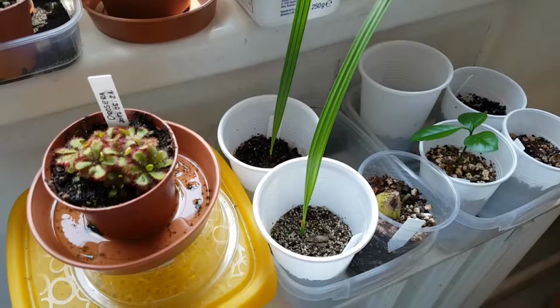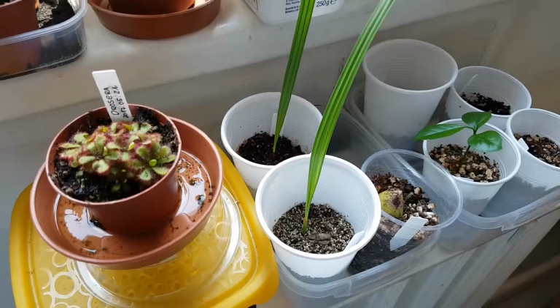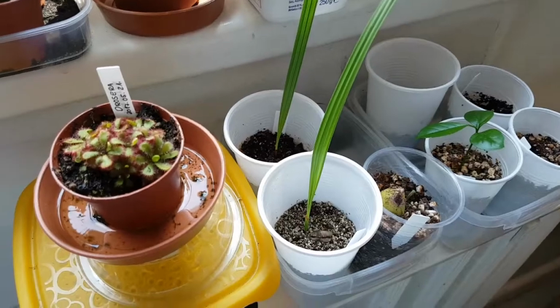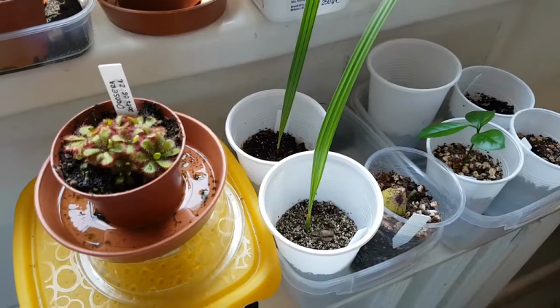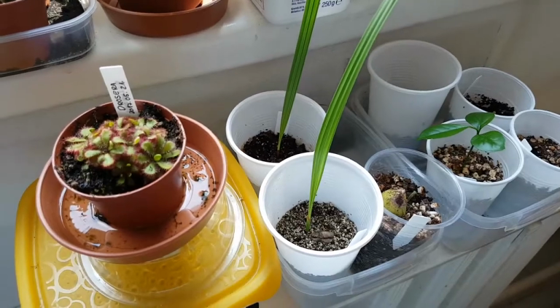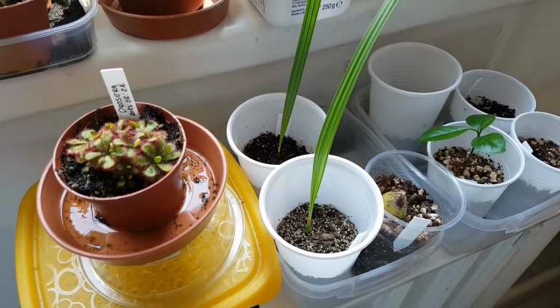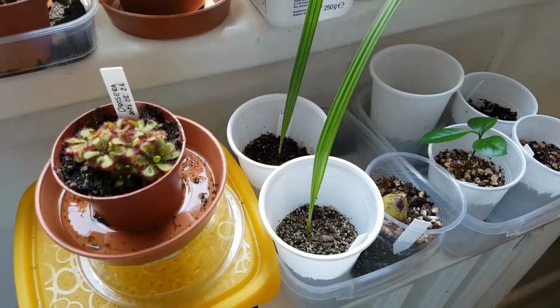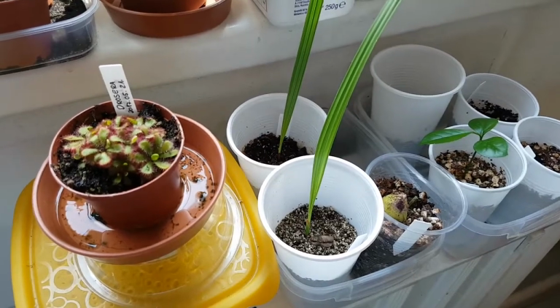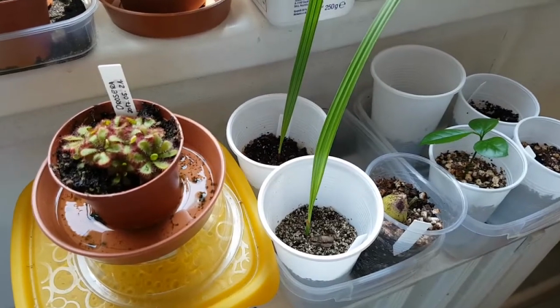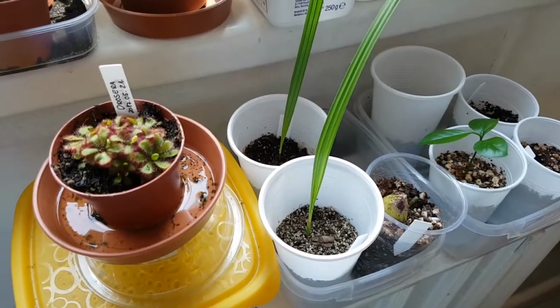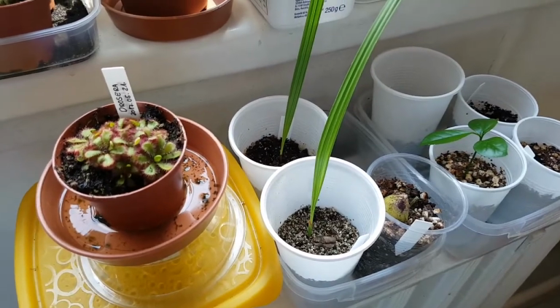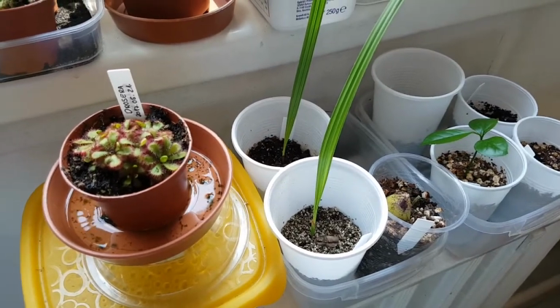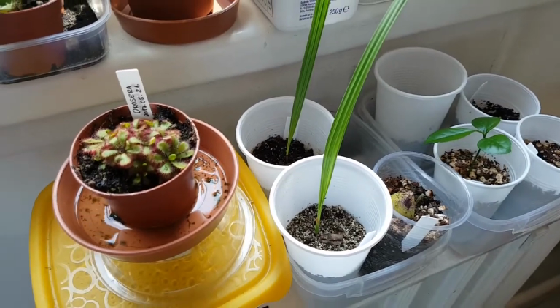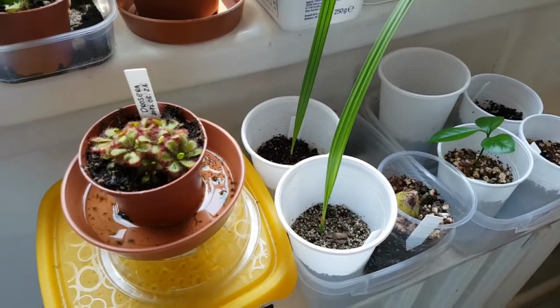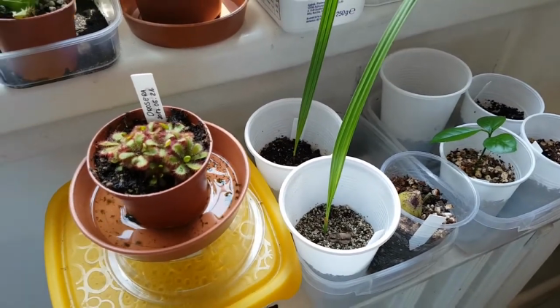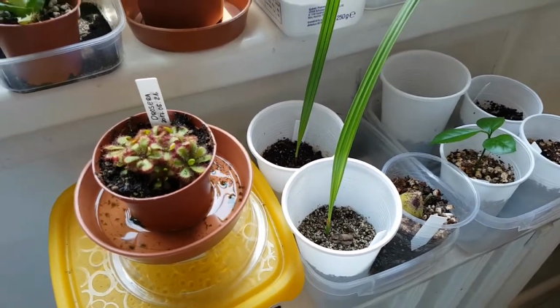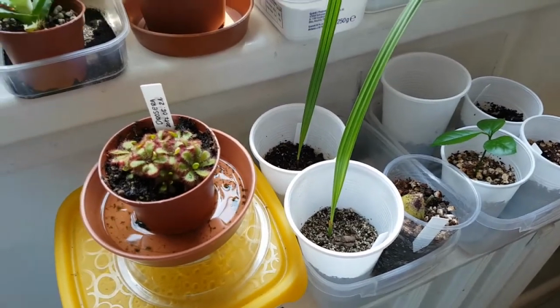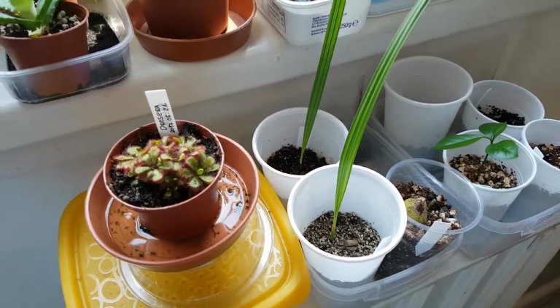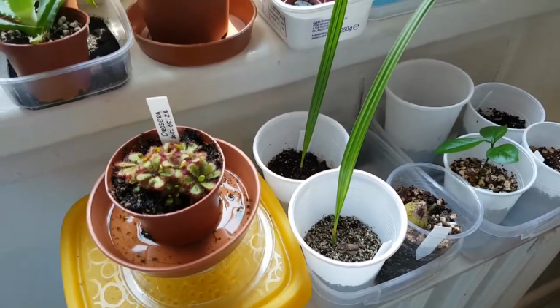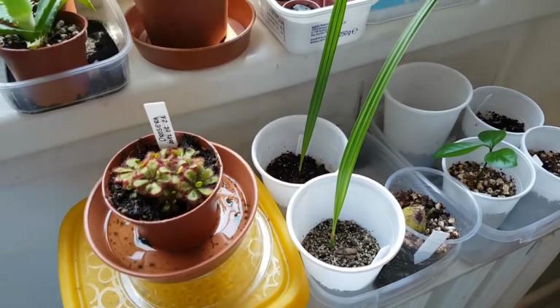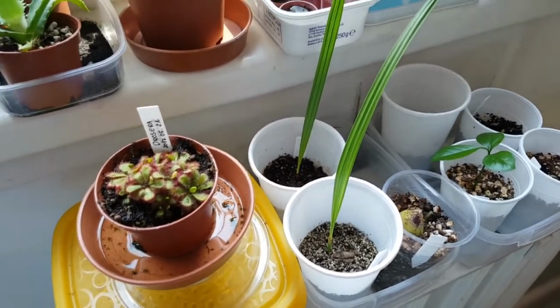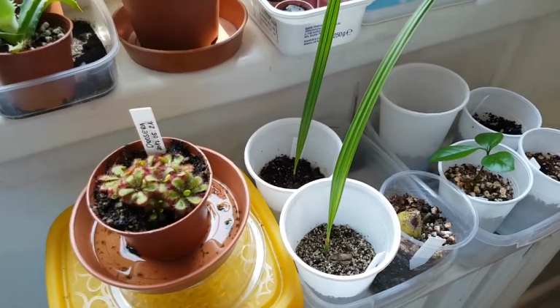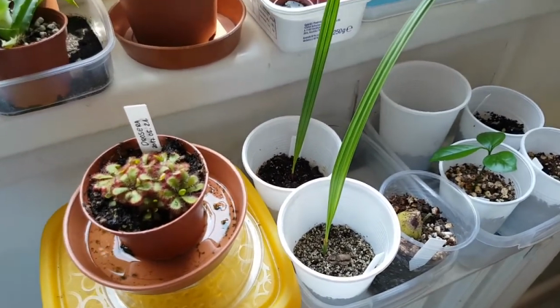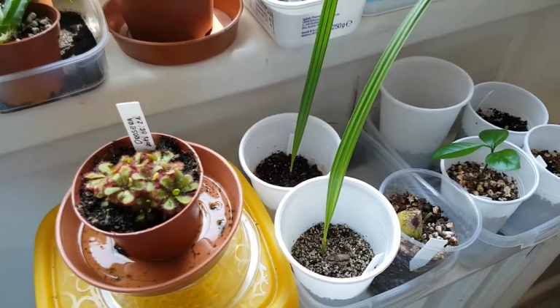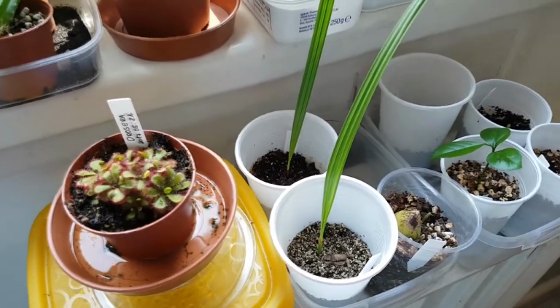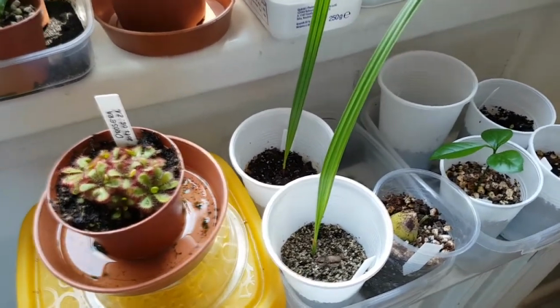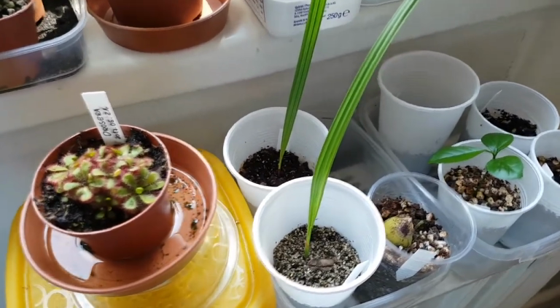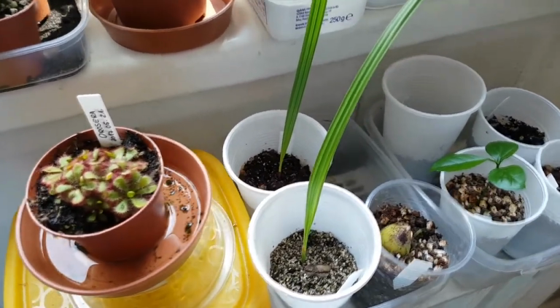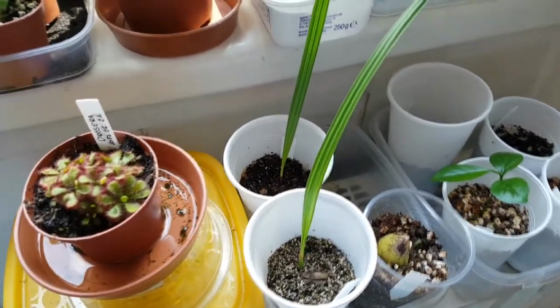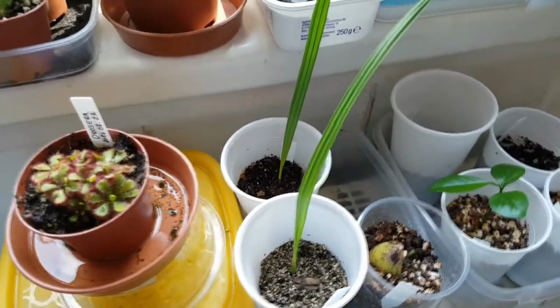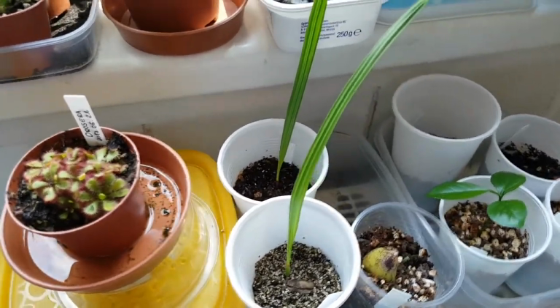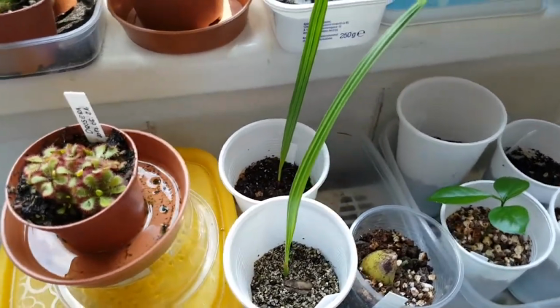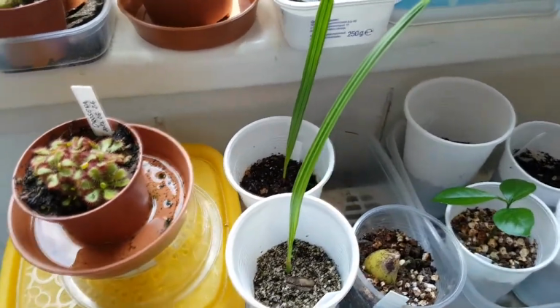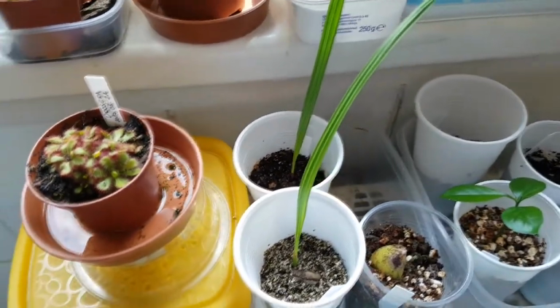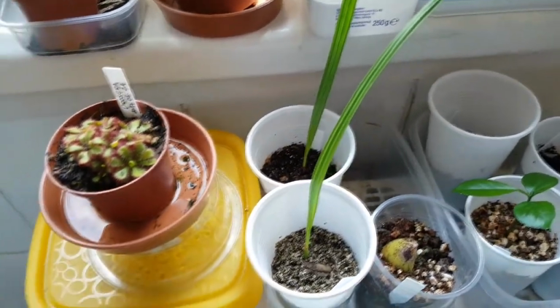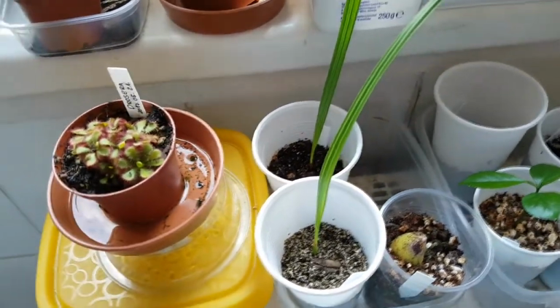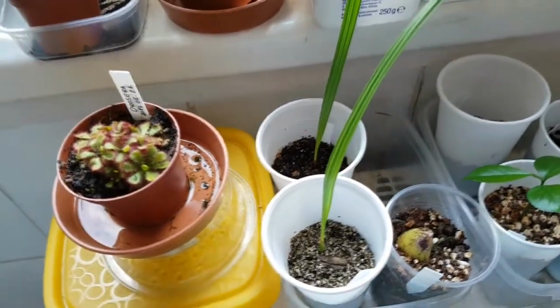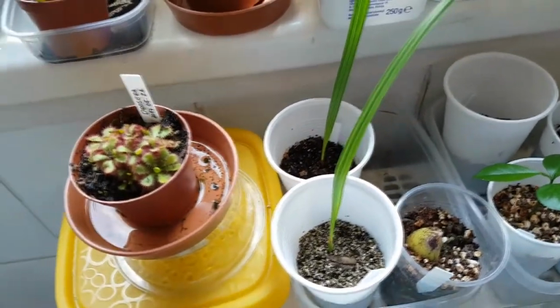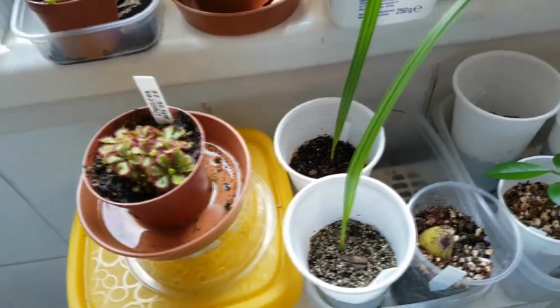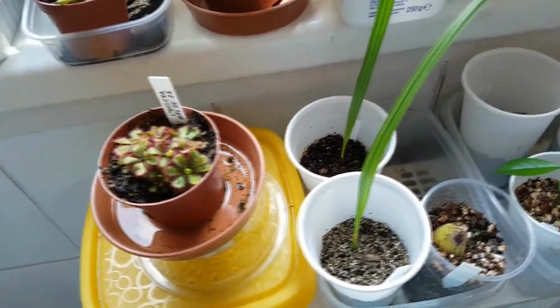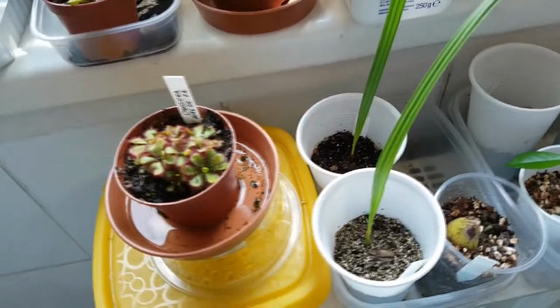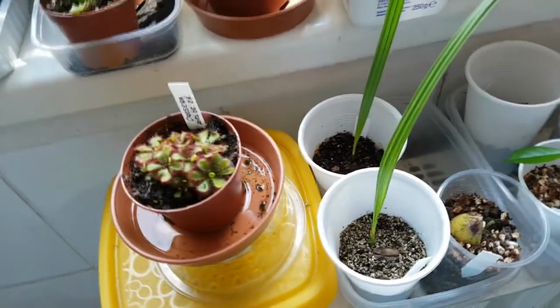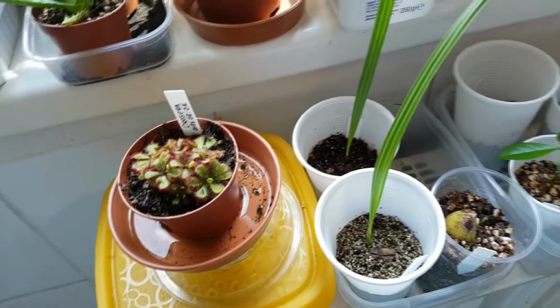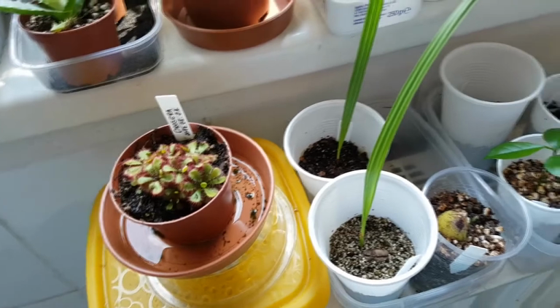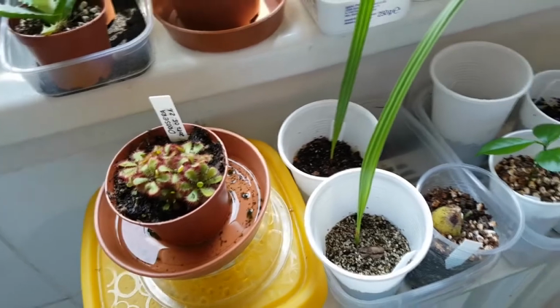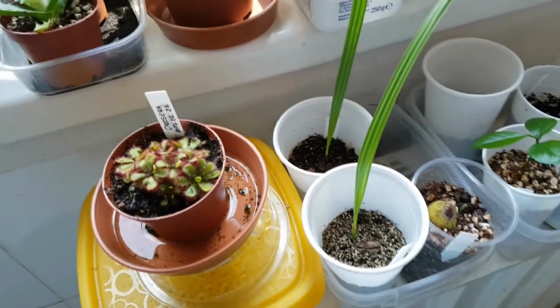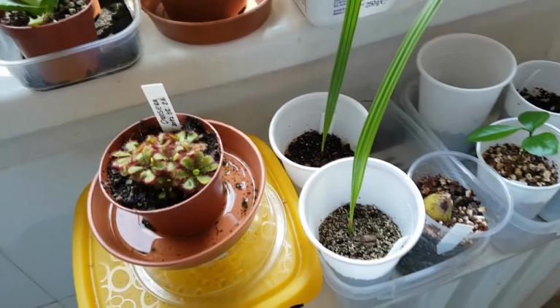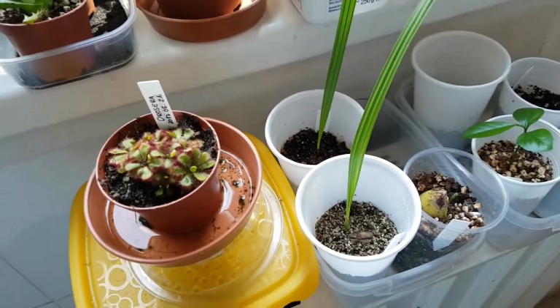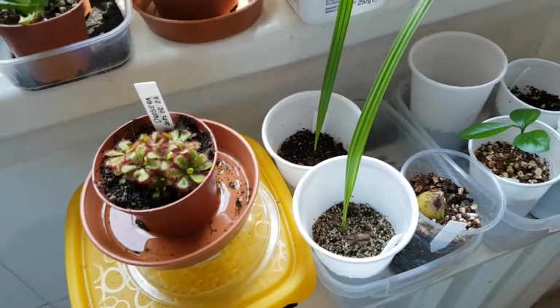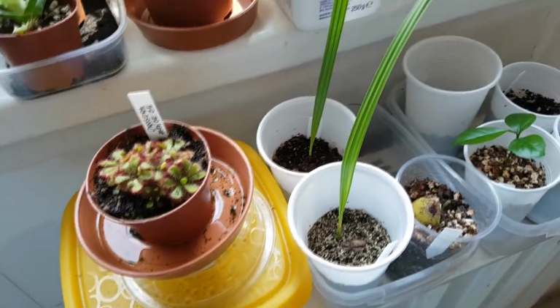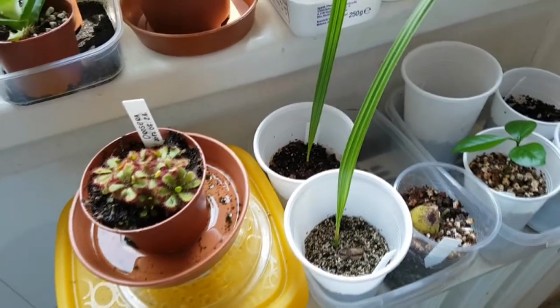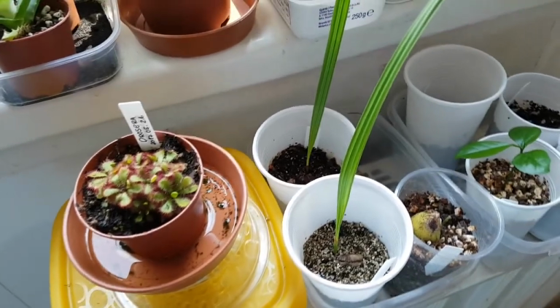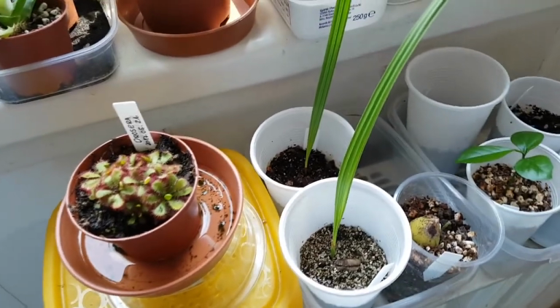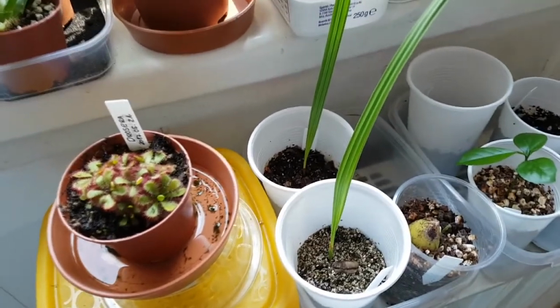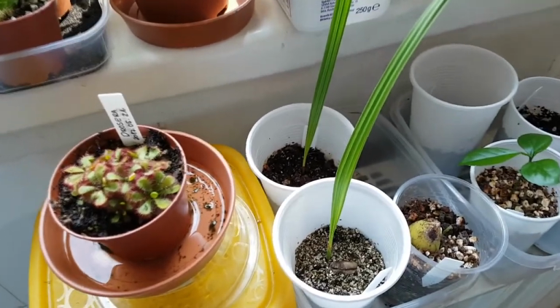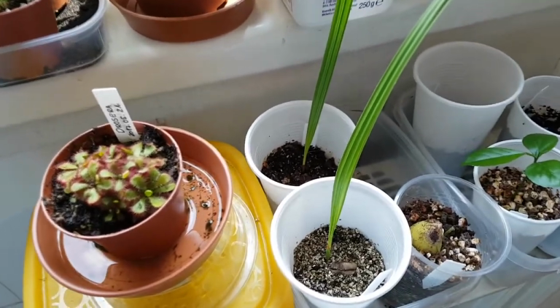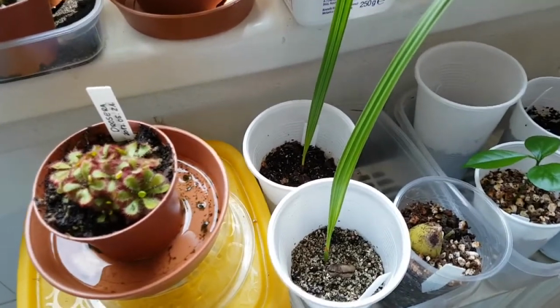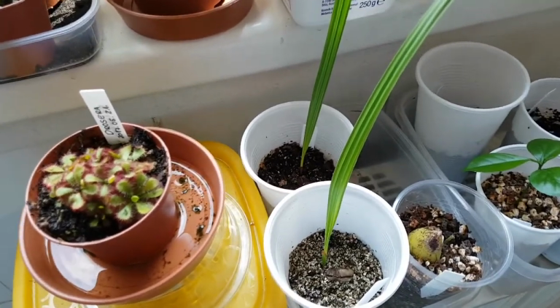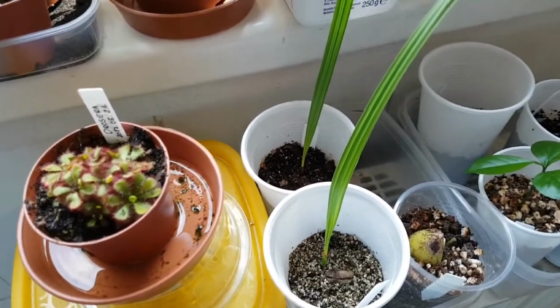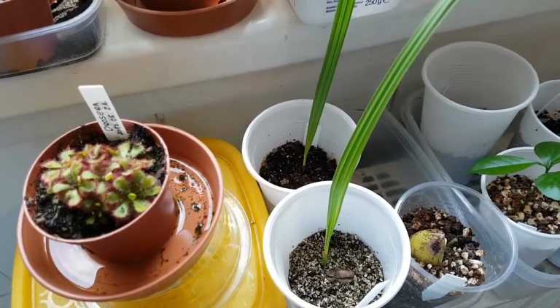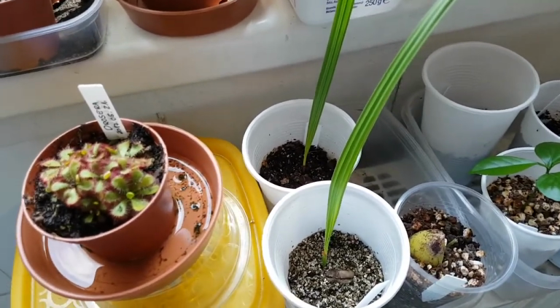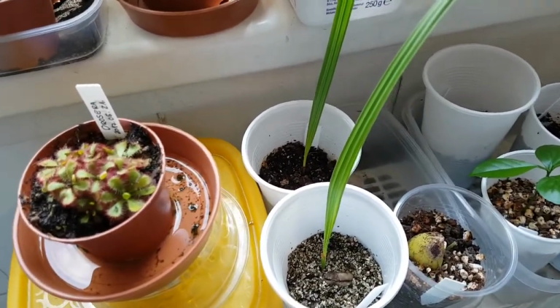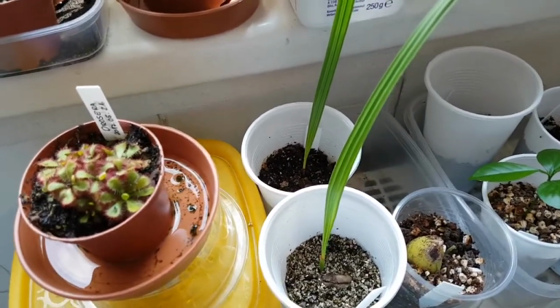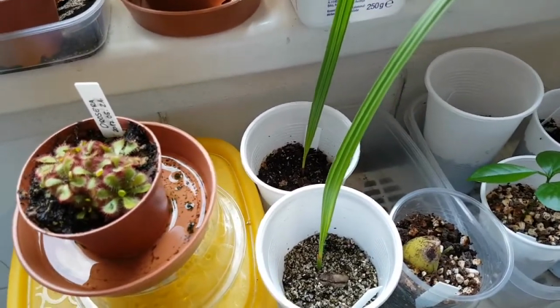Hi! Adrienne here. In this video I would like to help you with managing fungus gnats.